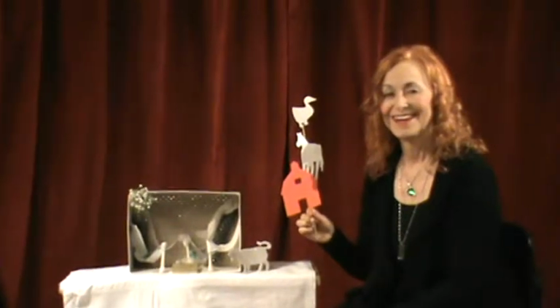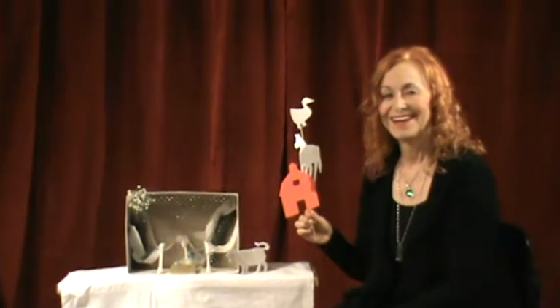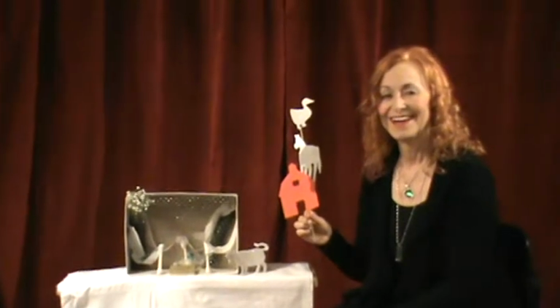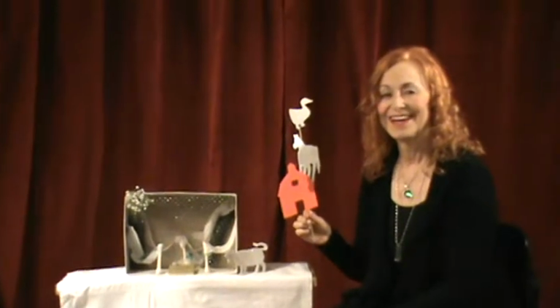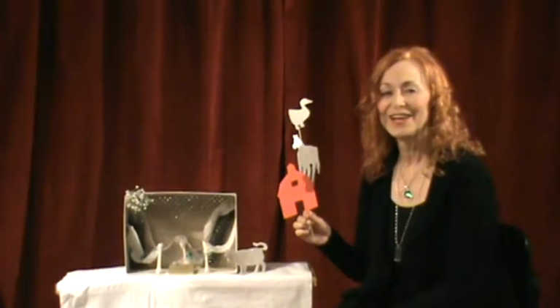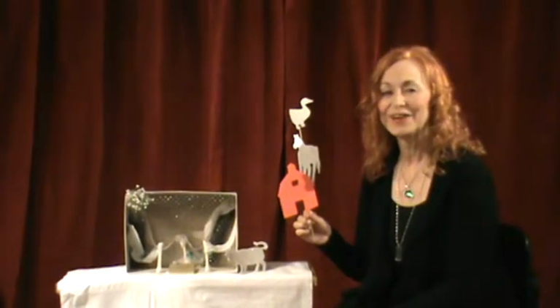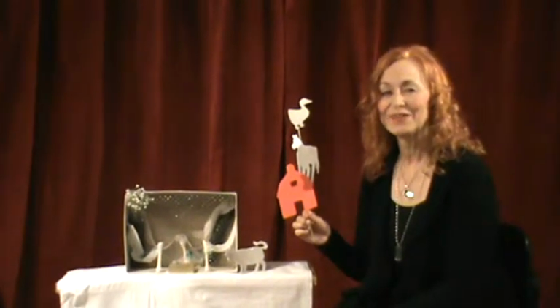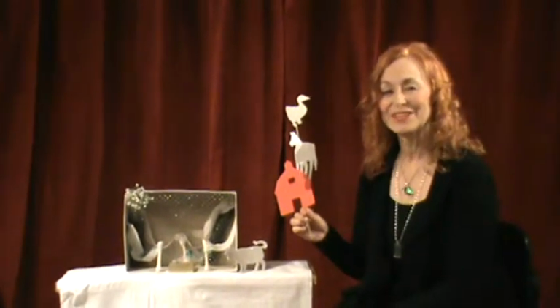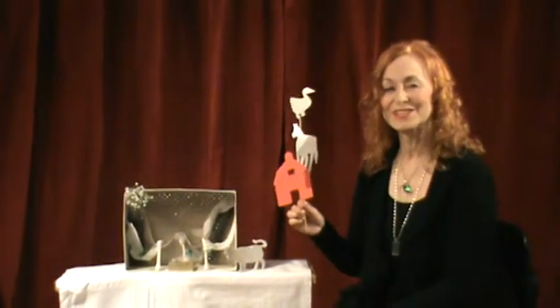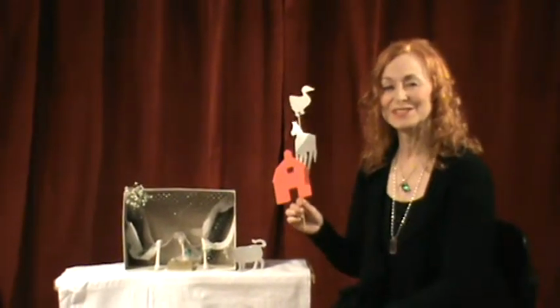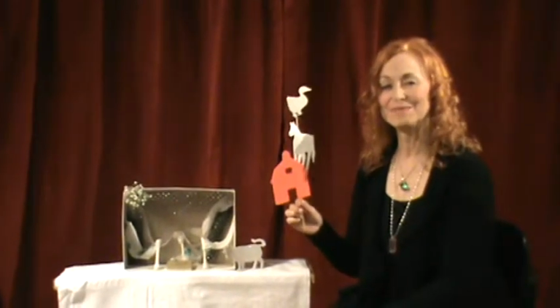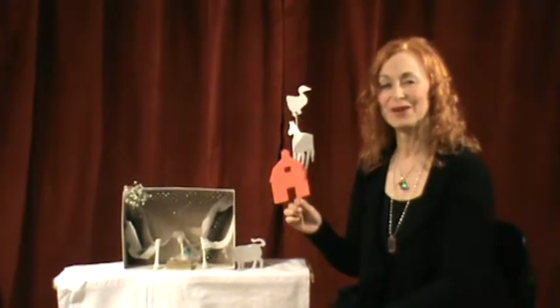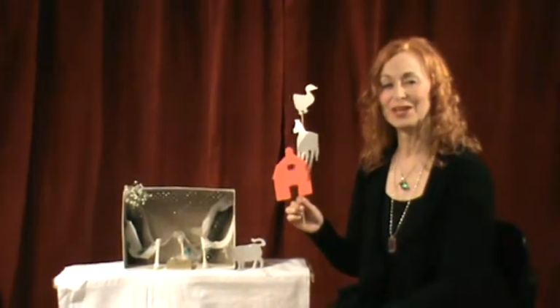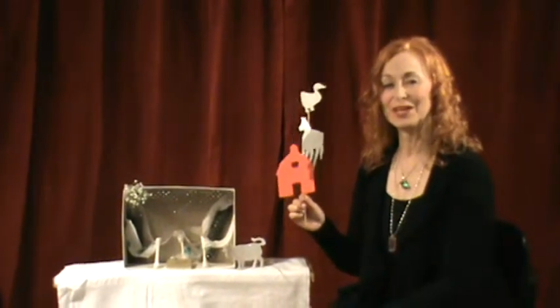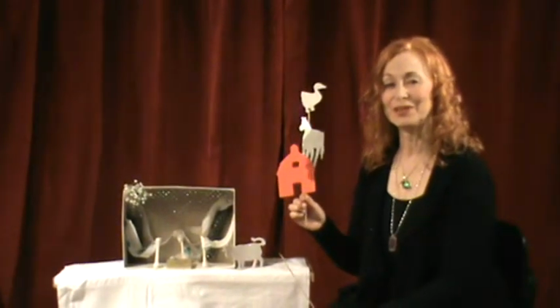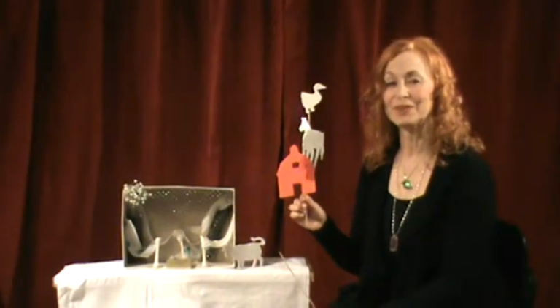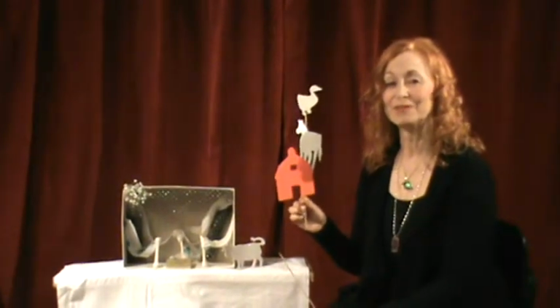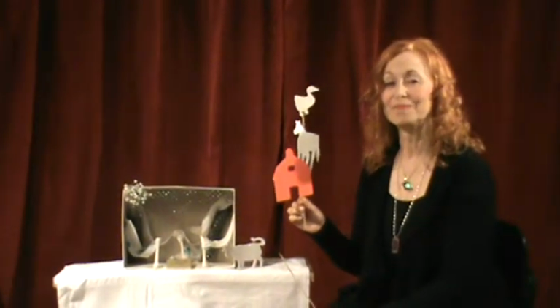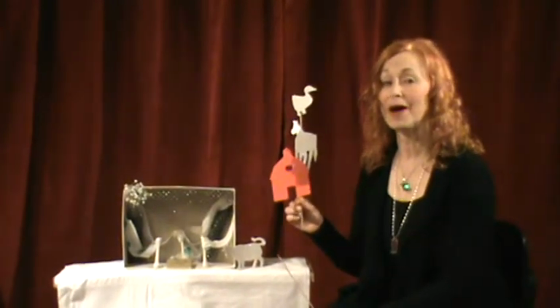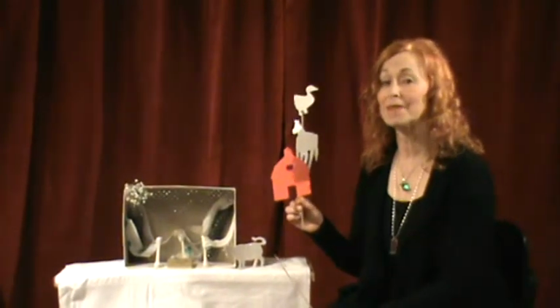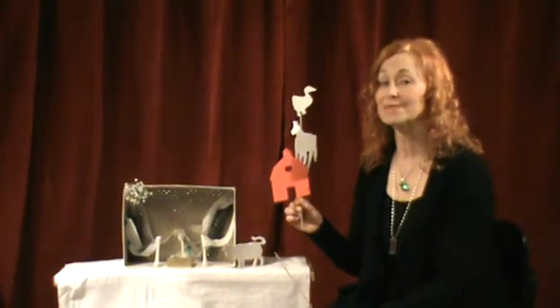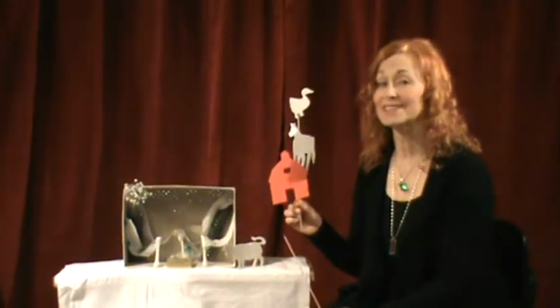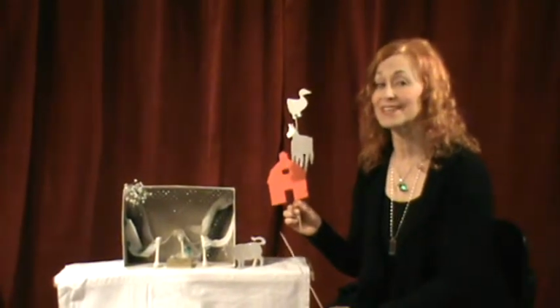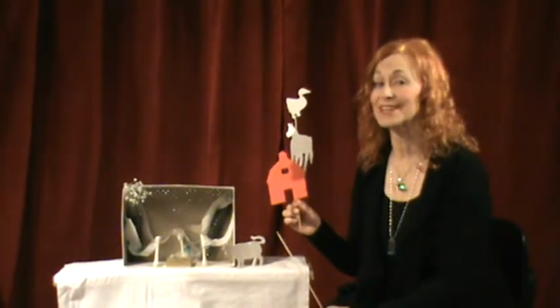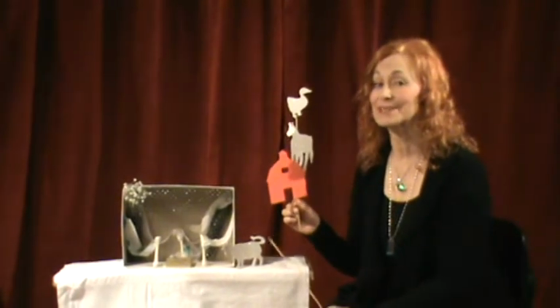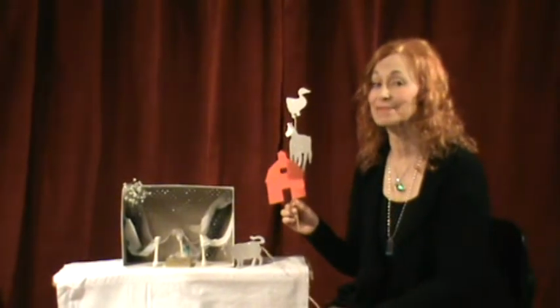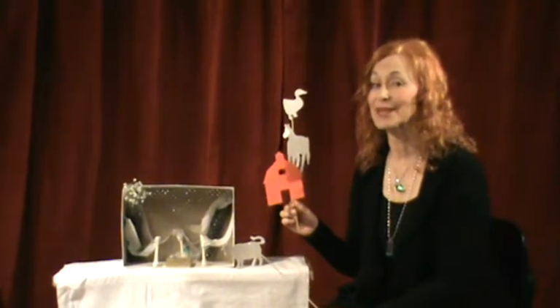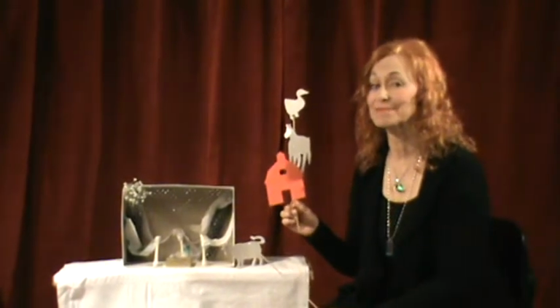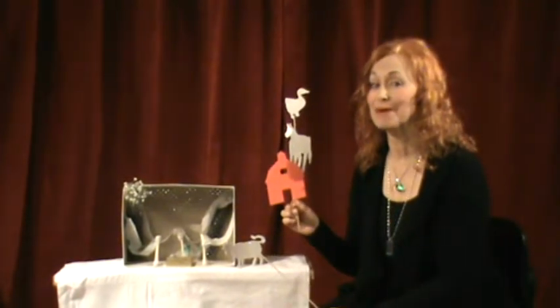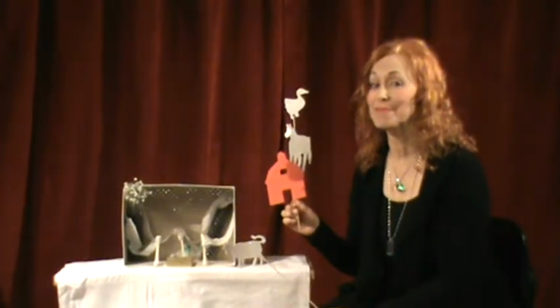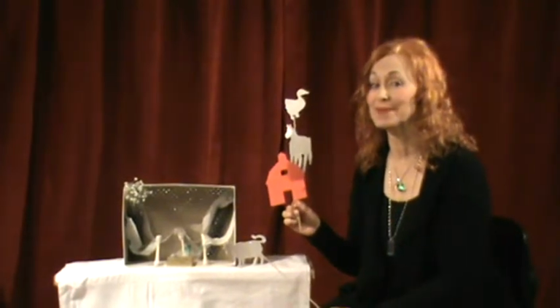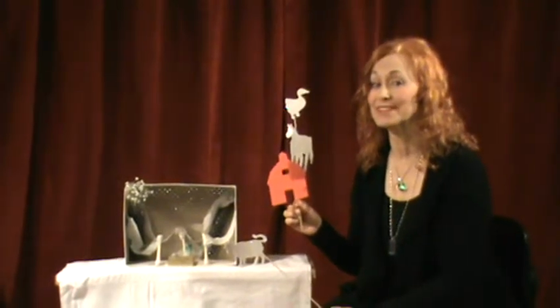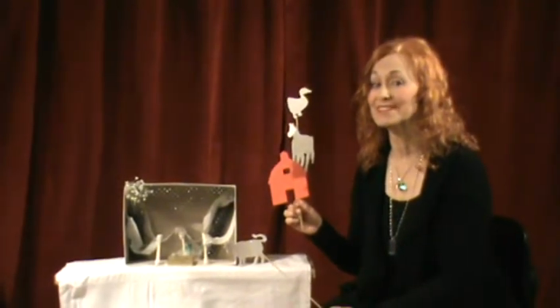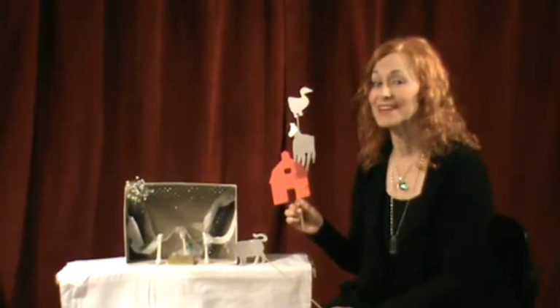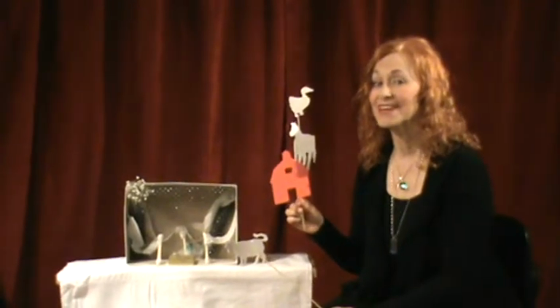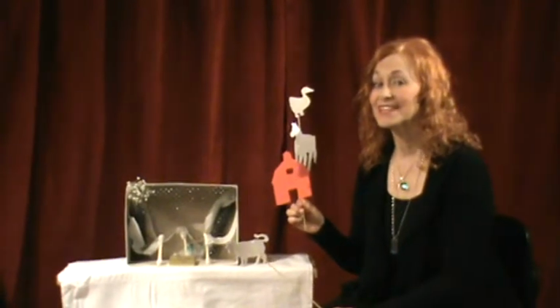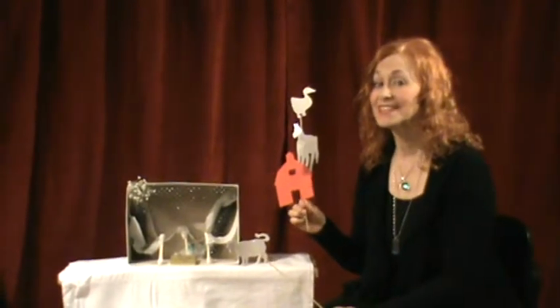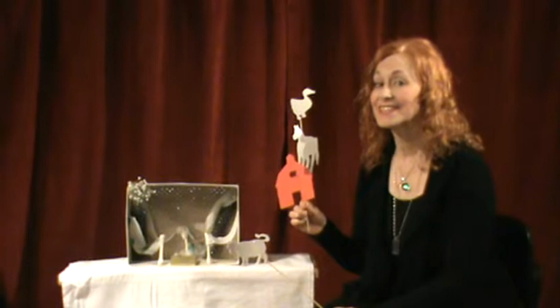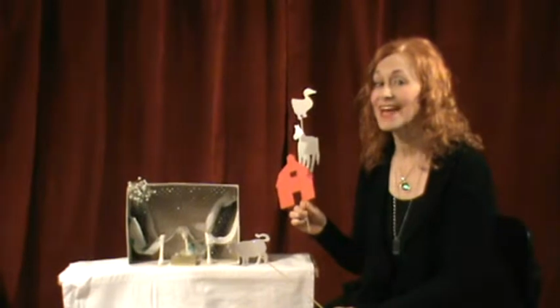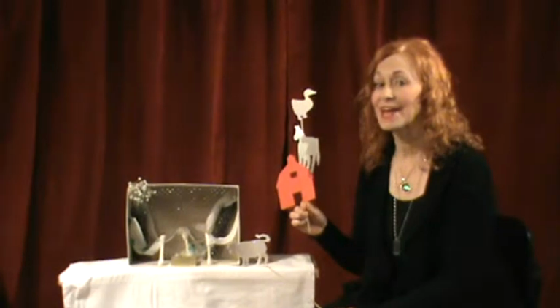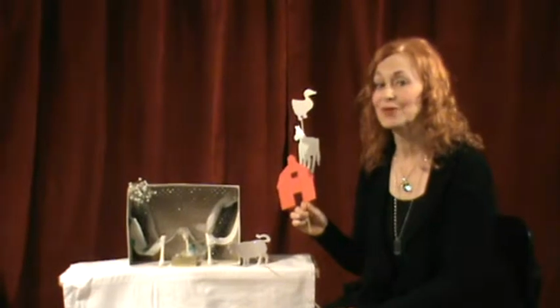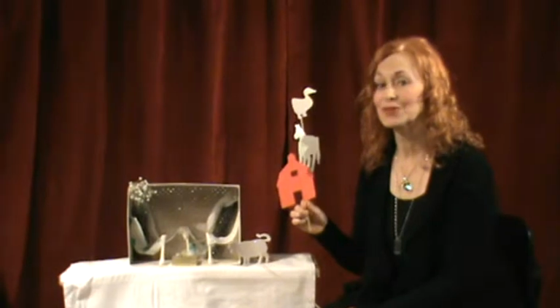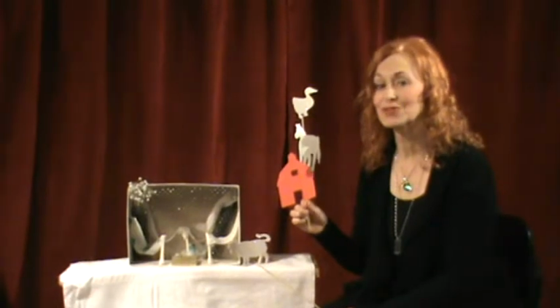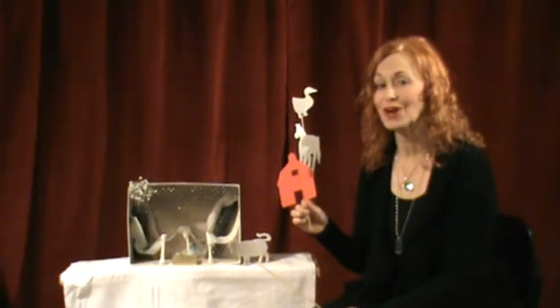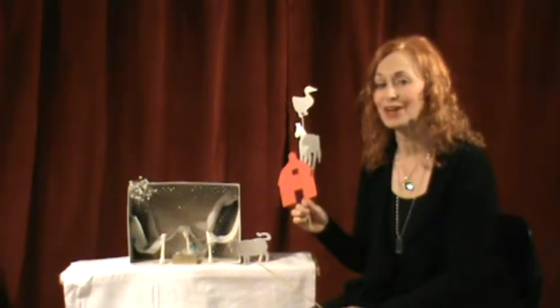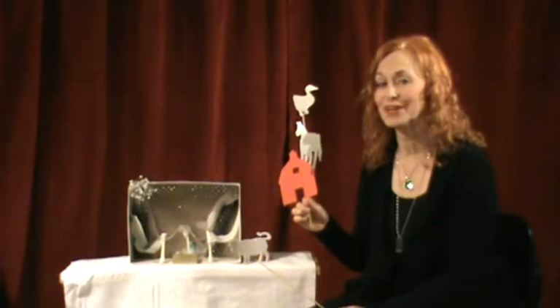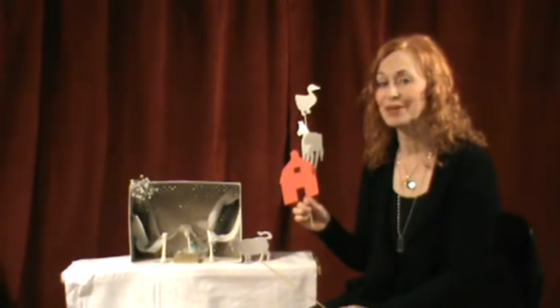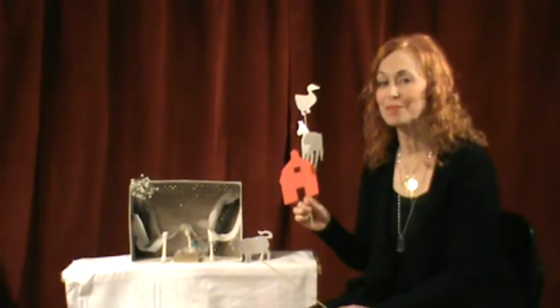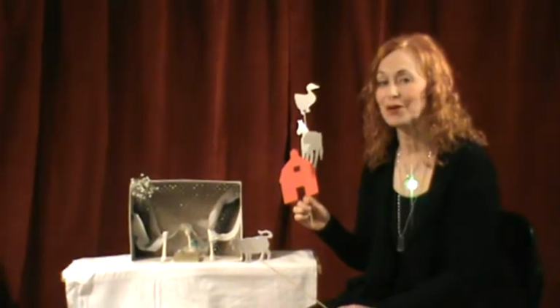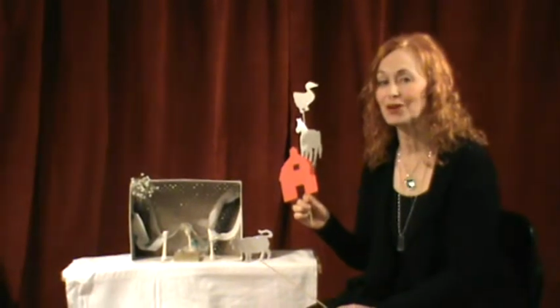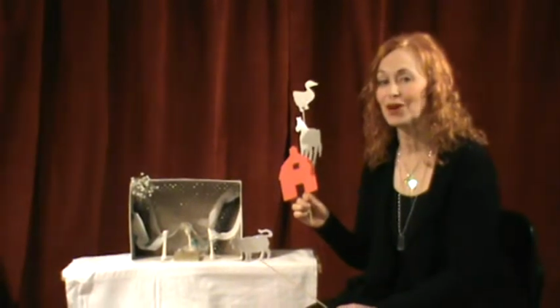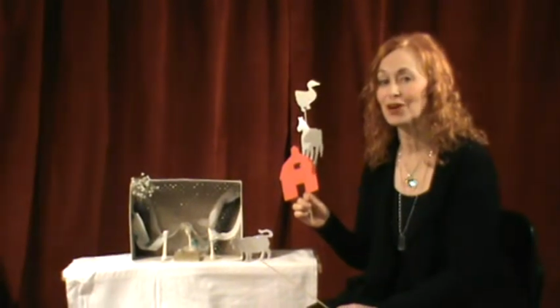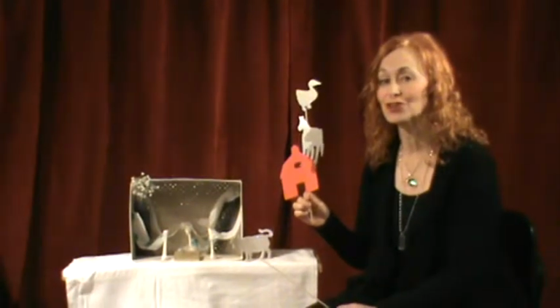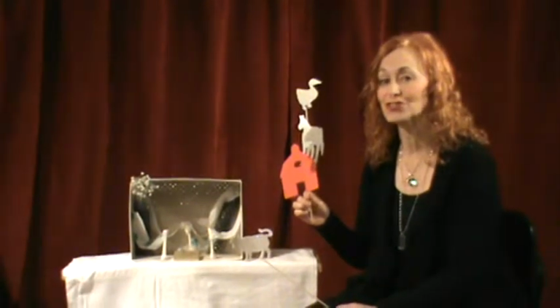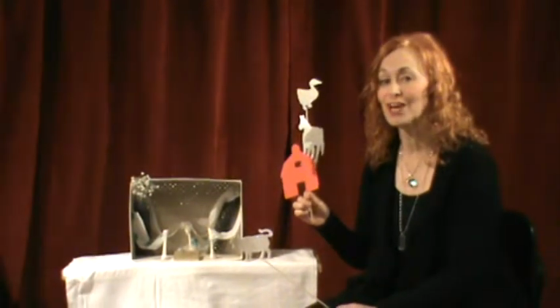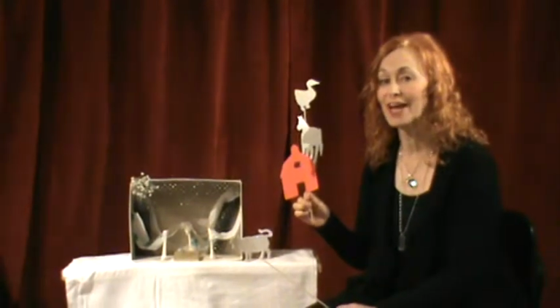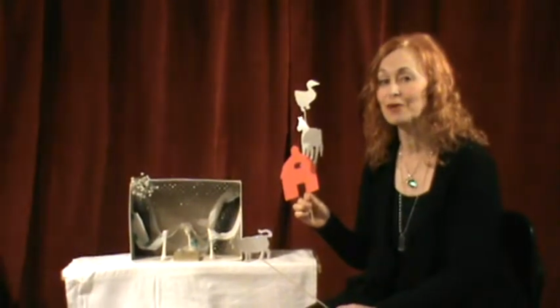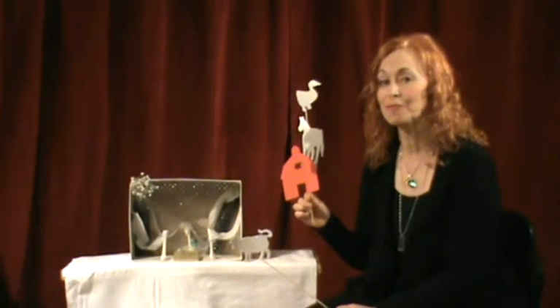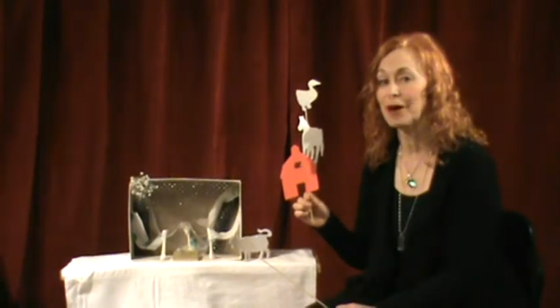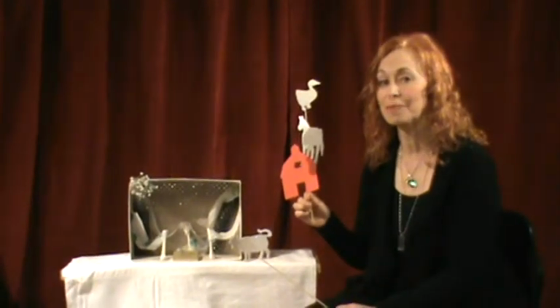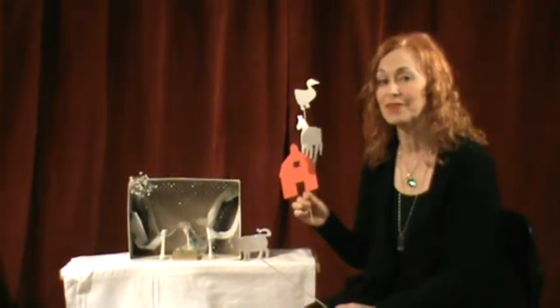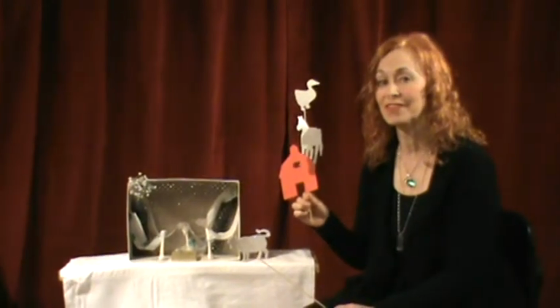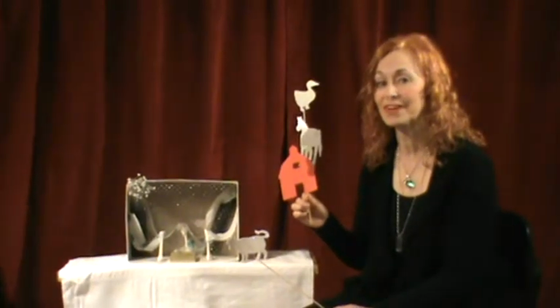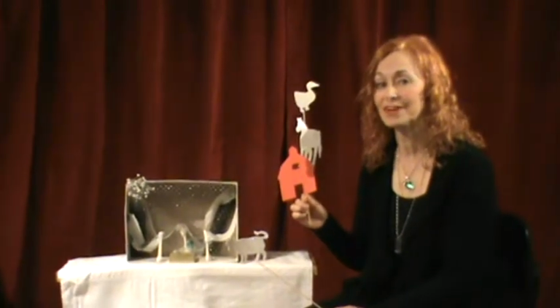Hello, this is Marlene with Moms Kids Plus Puppets. Today we're talking about our Shadow Puppet Theater.